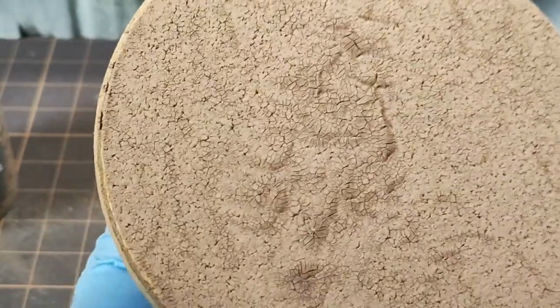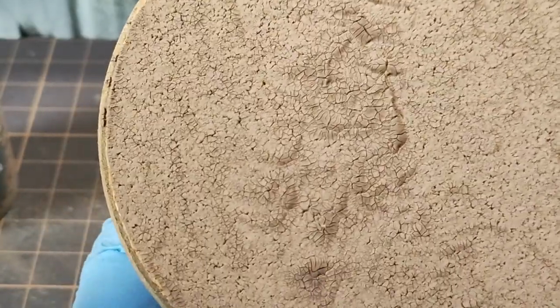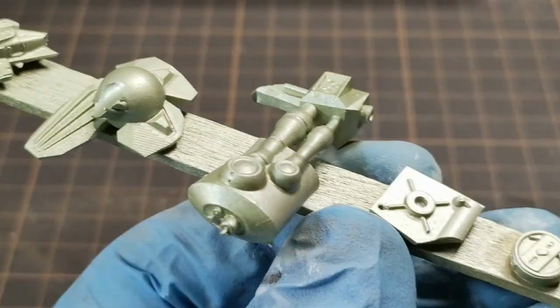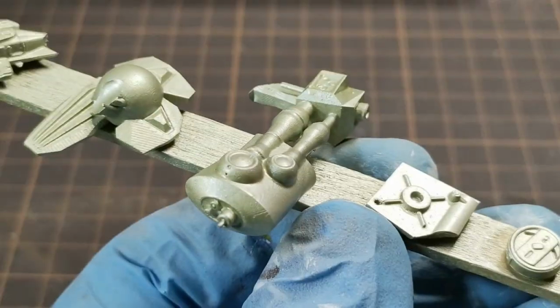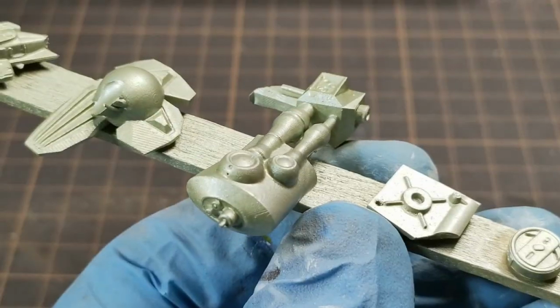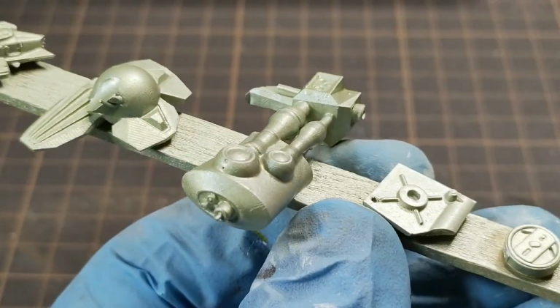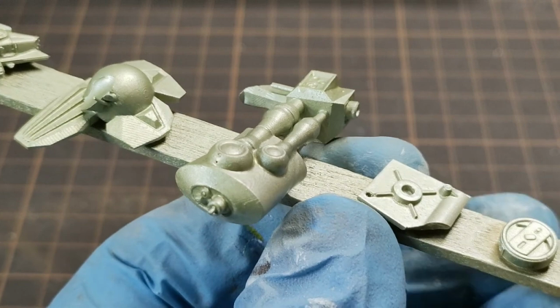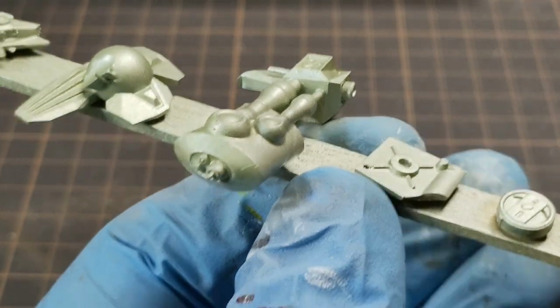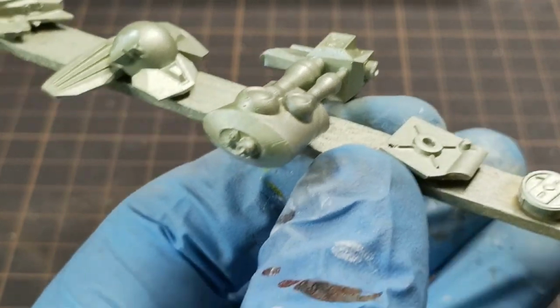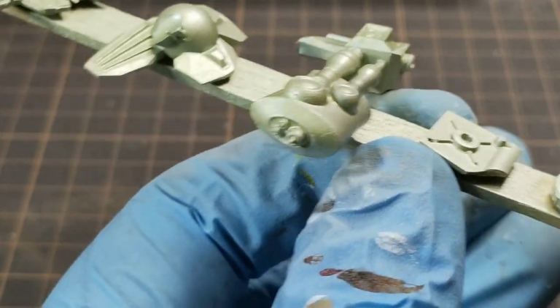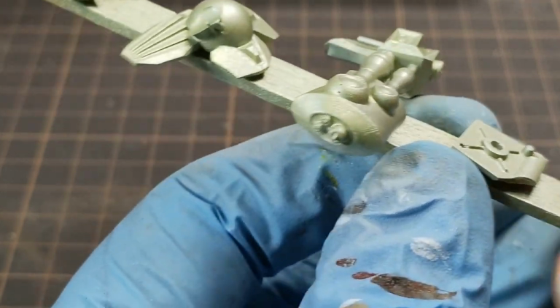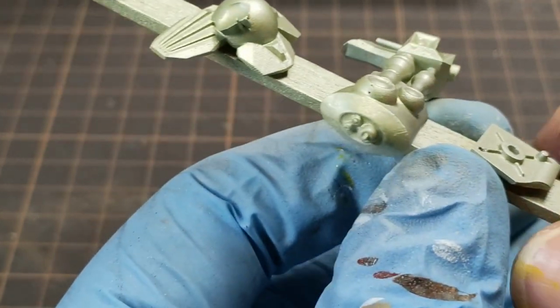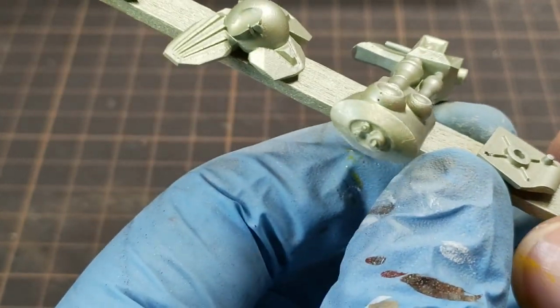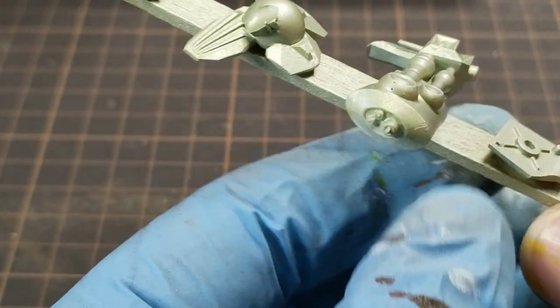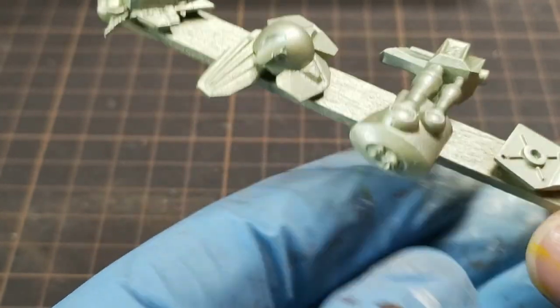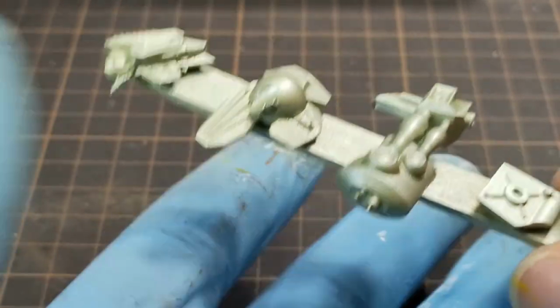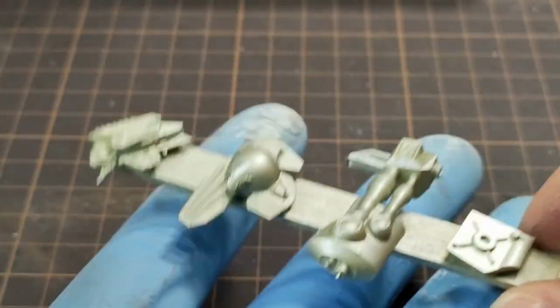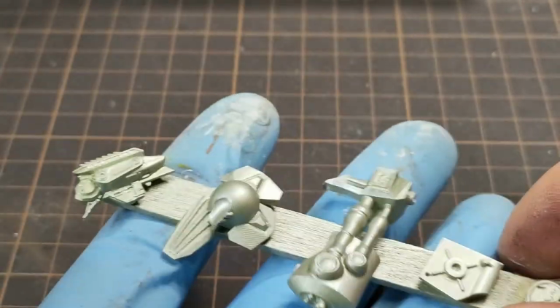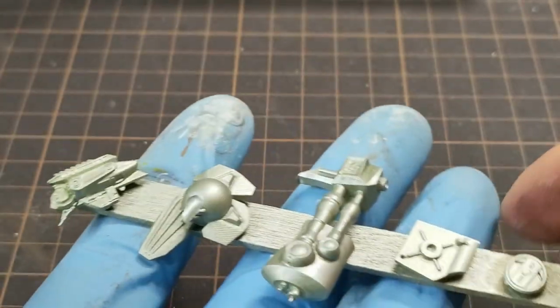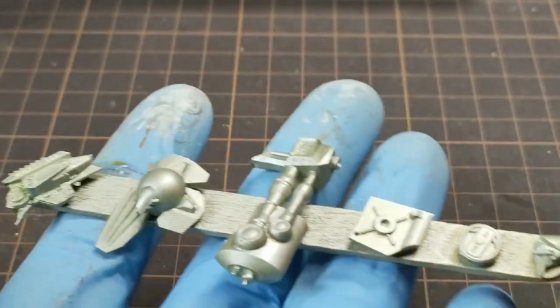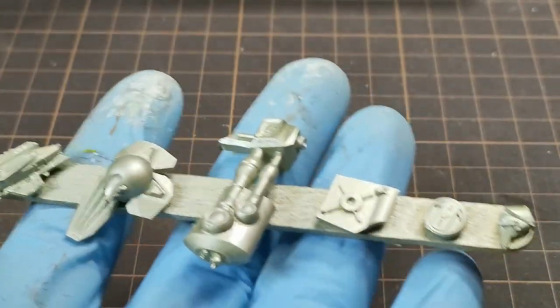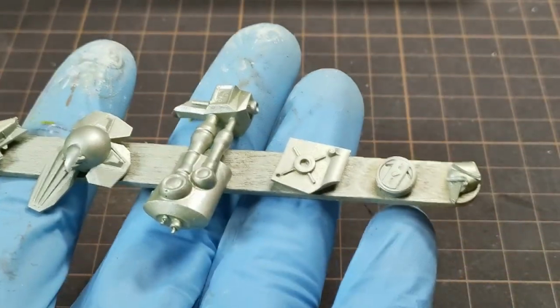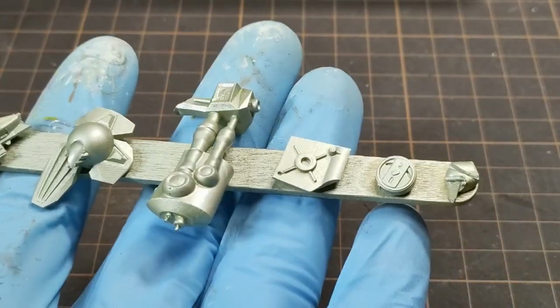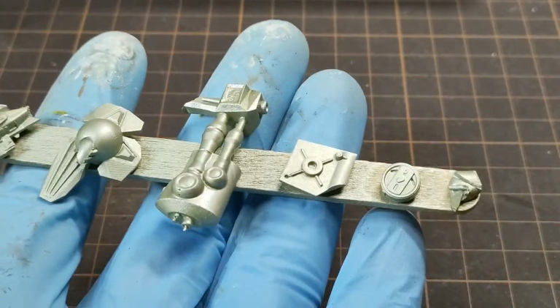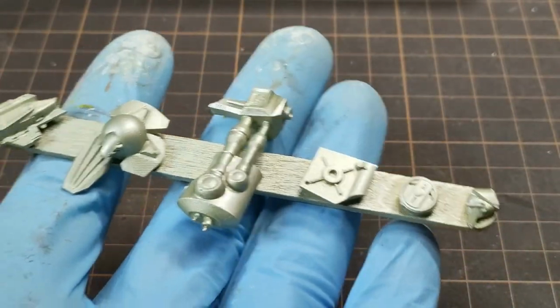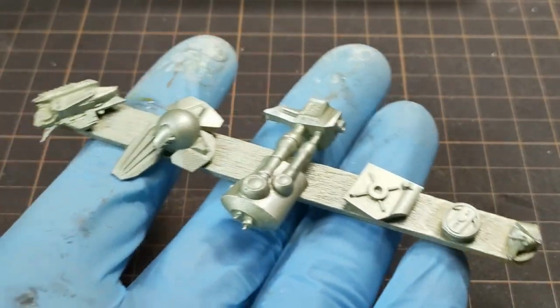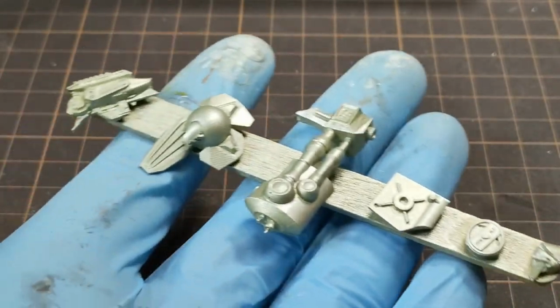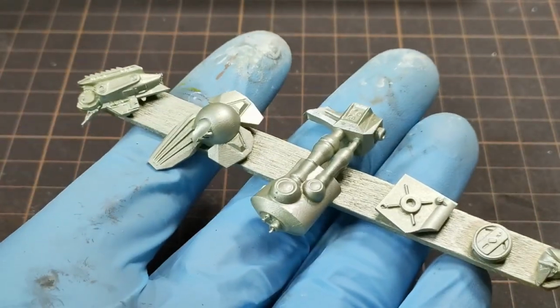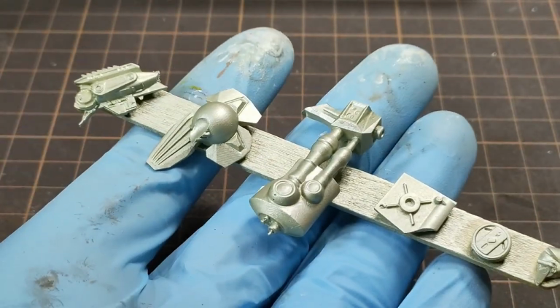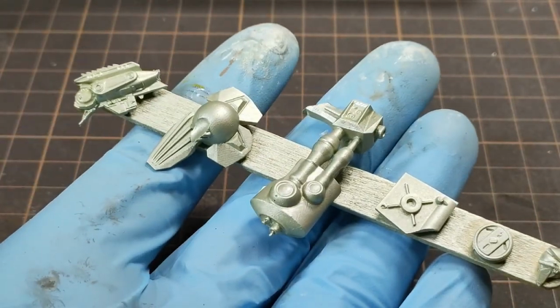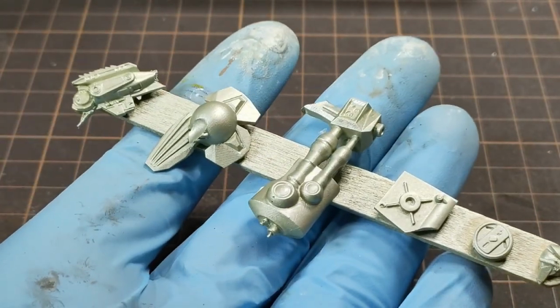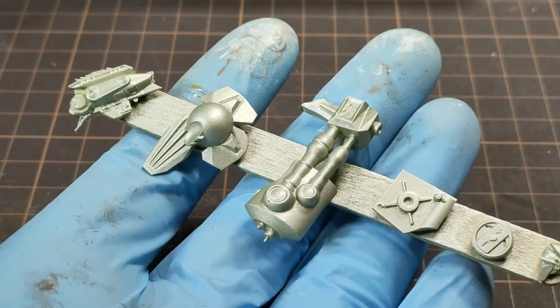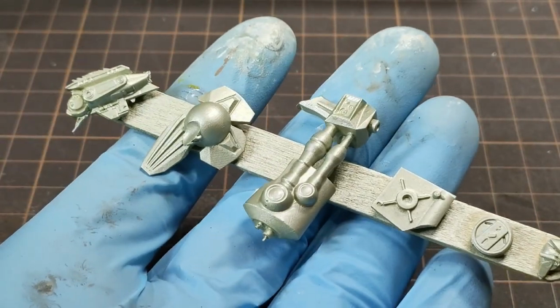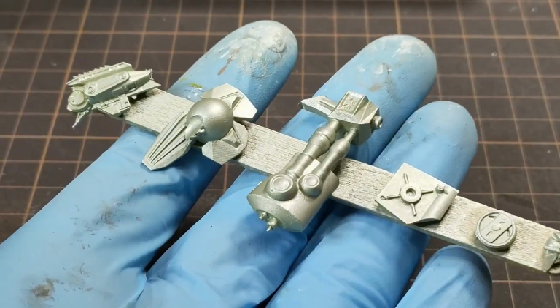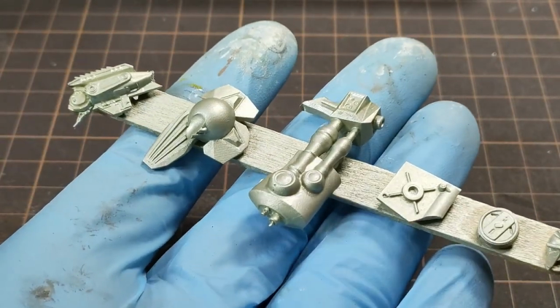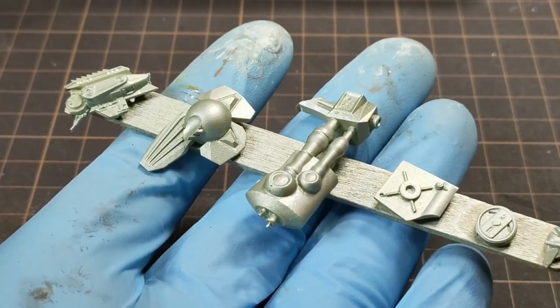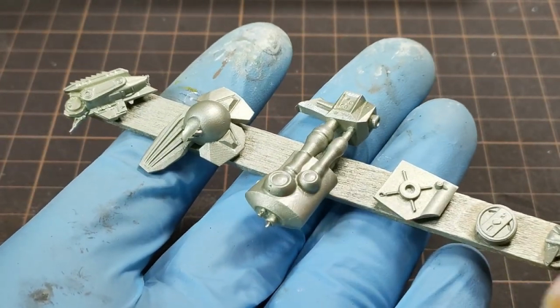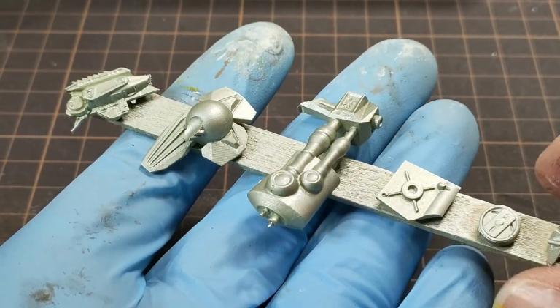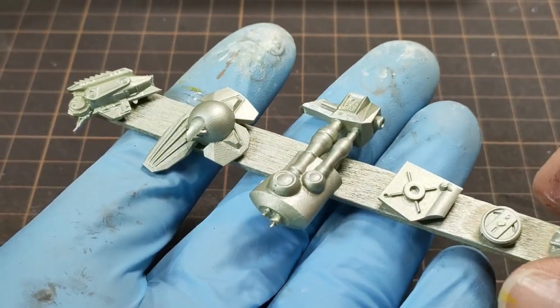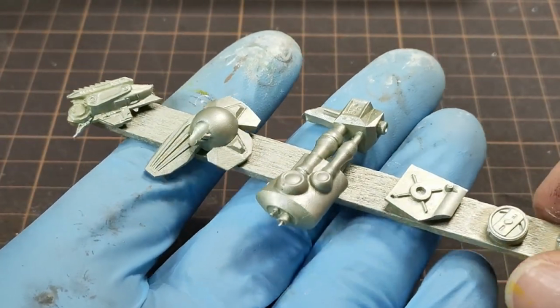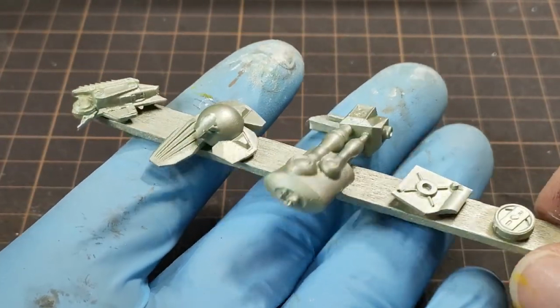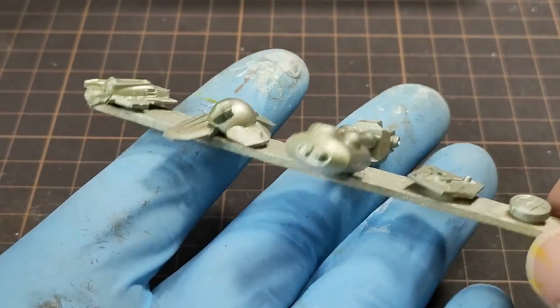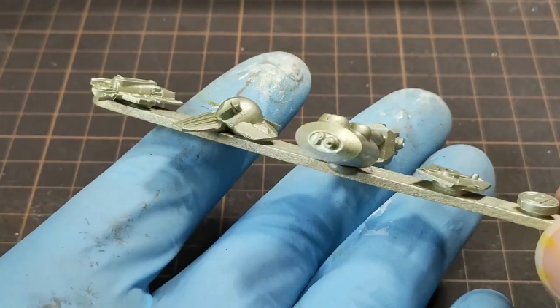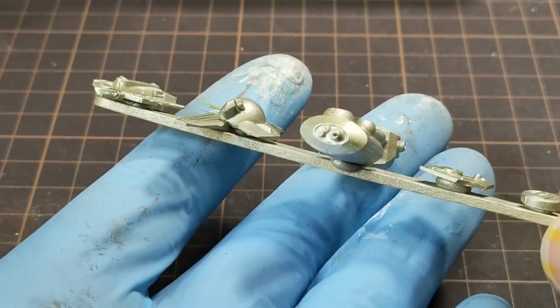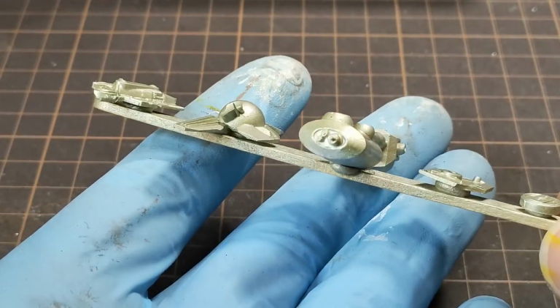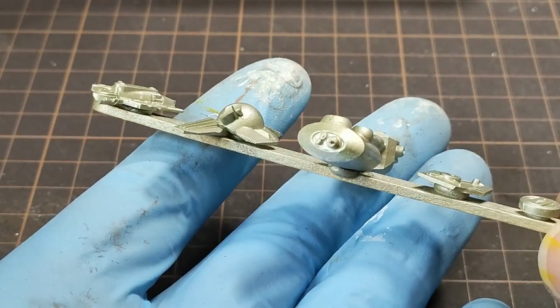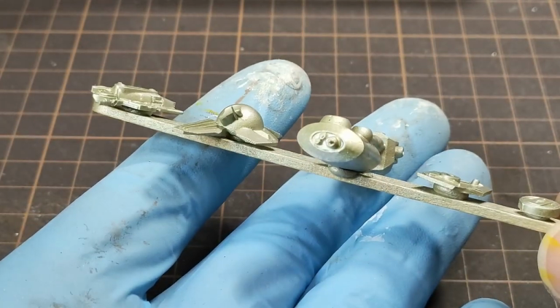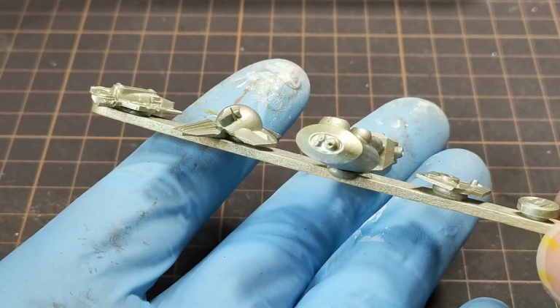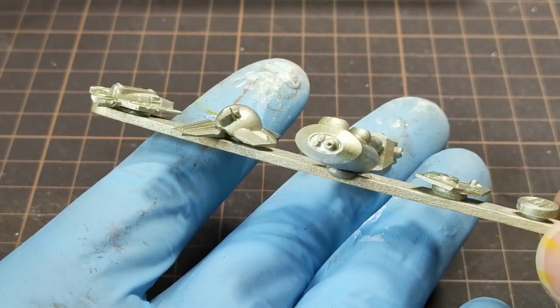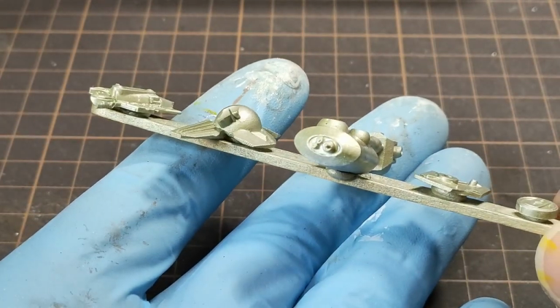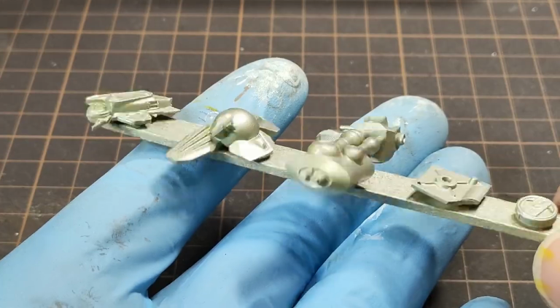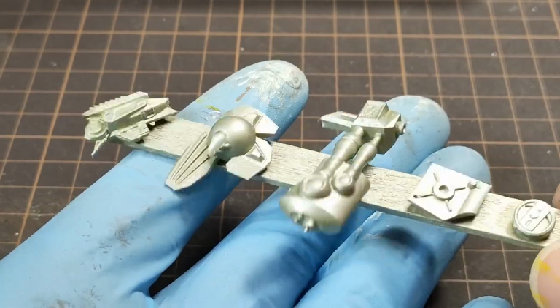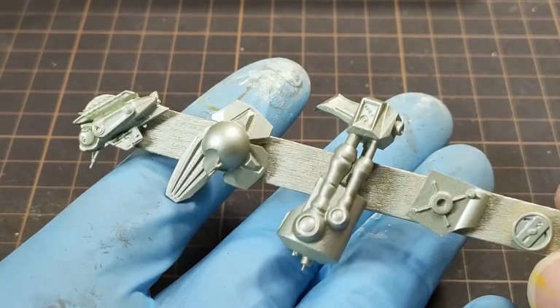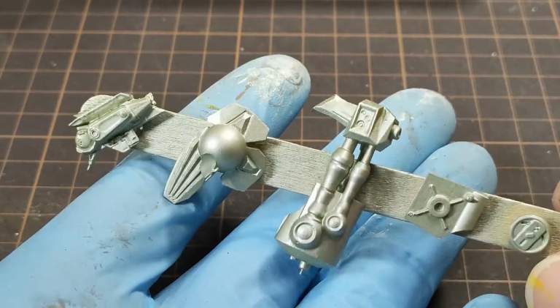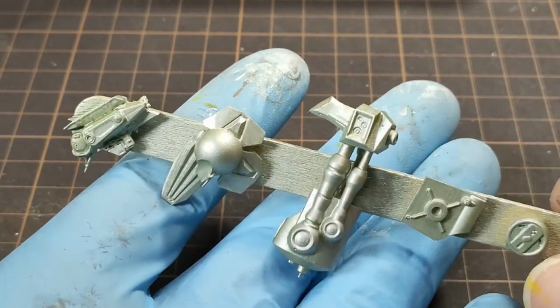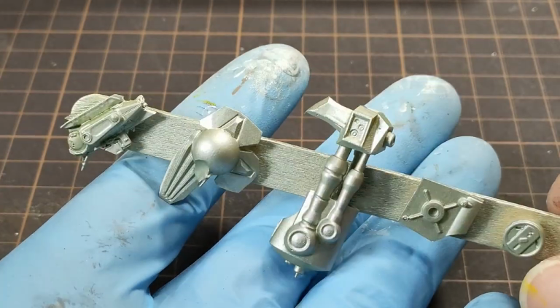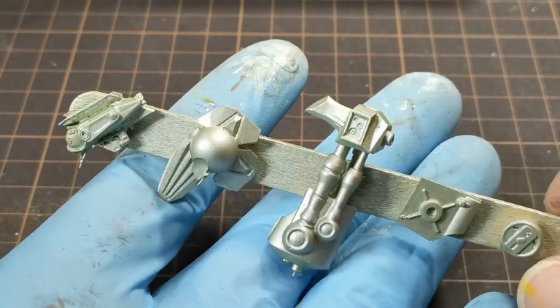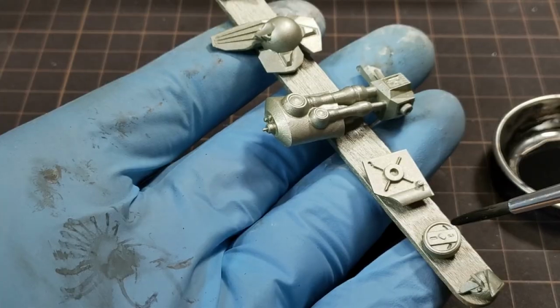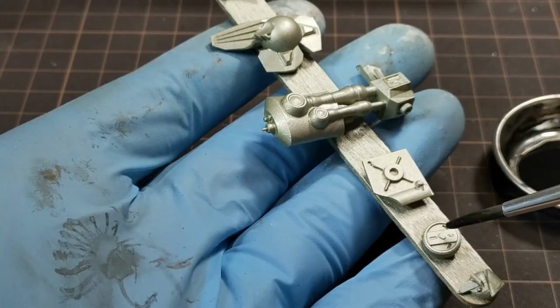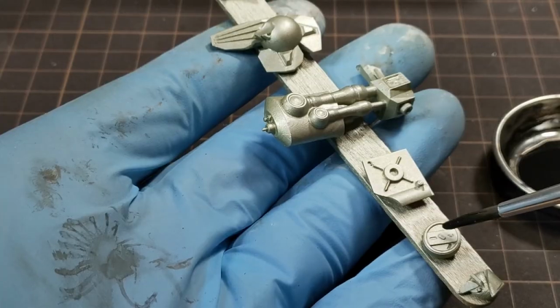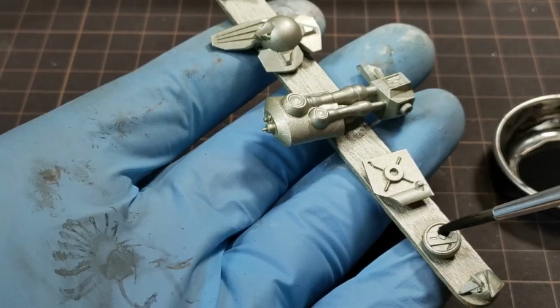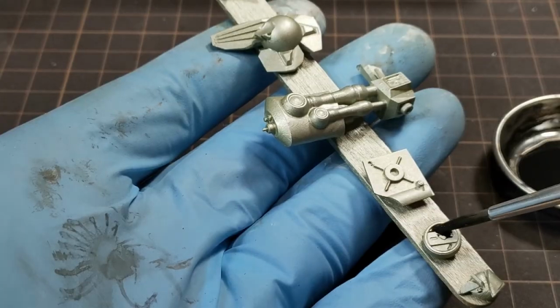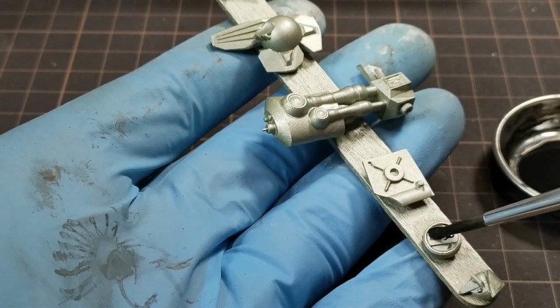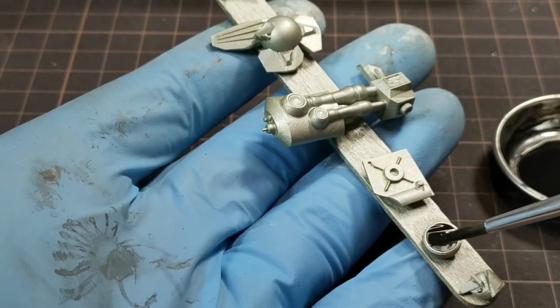I sprayed the tech kipple with silver and a touch of yellow gold to warm it up a bit, and then gave it all a black wash.